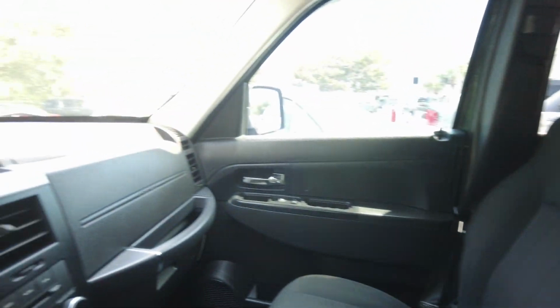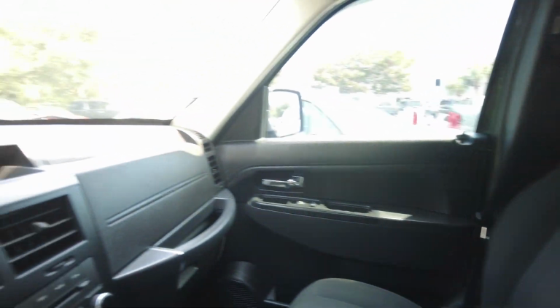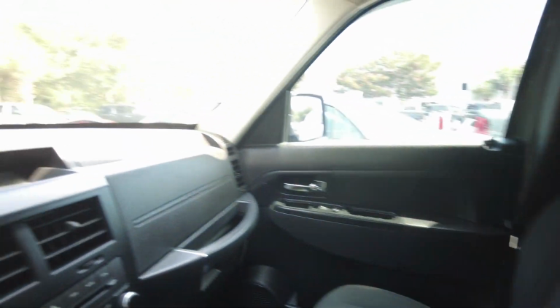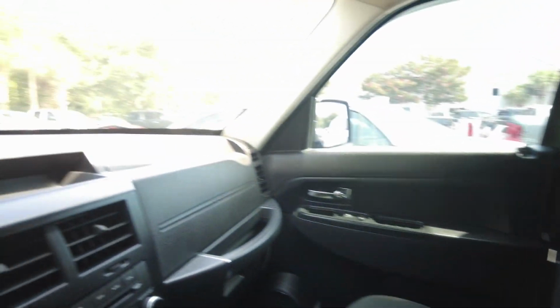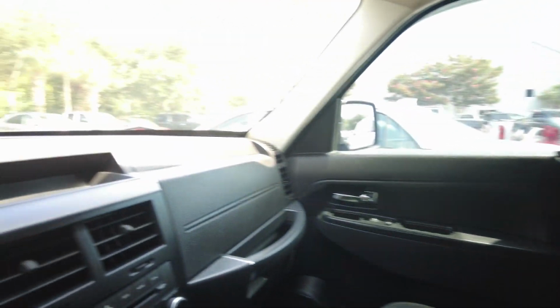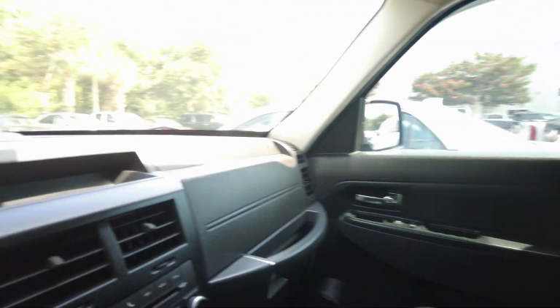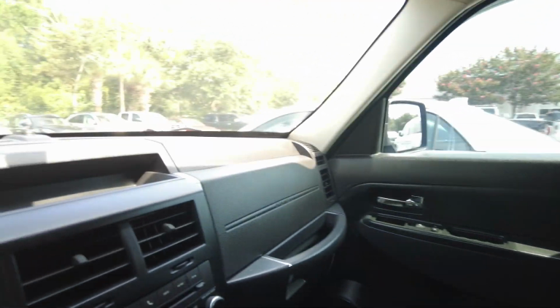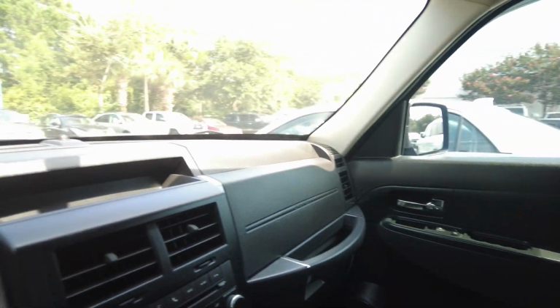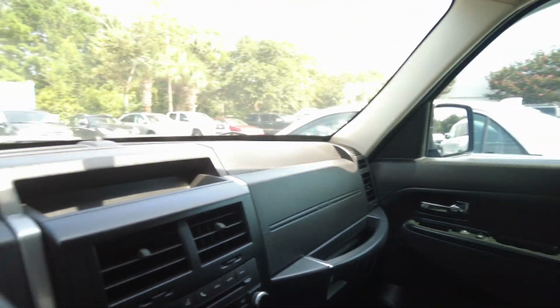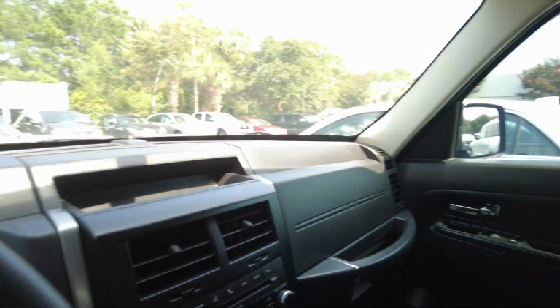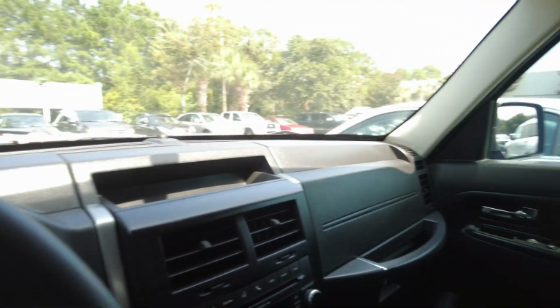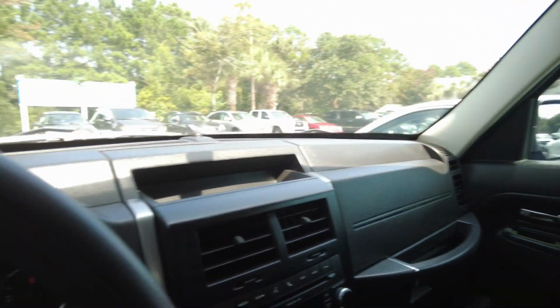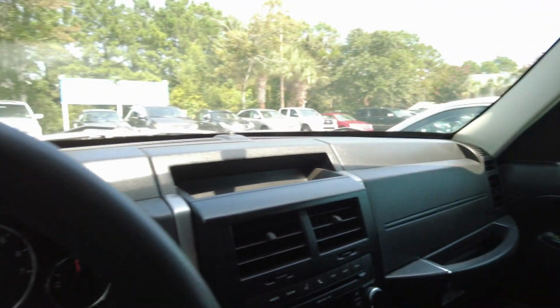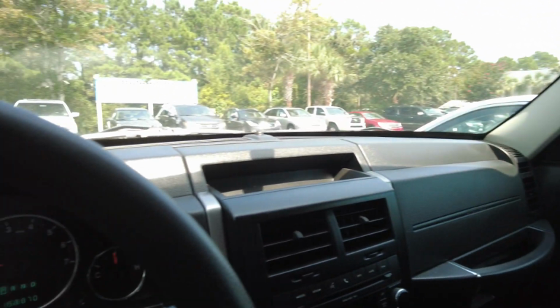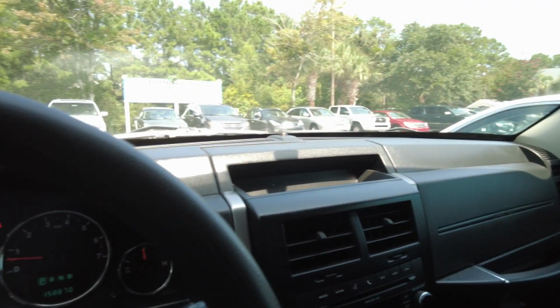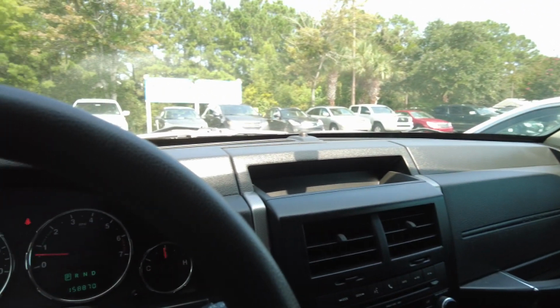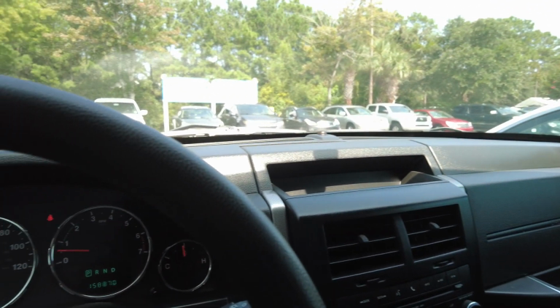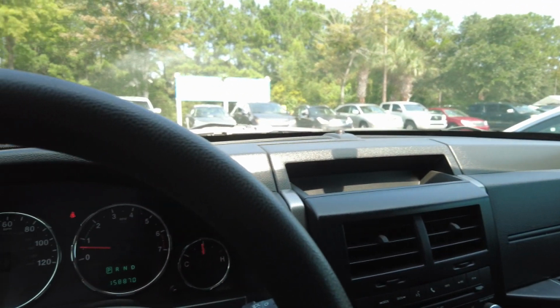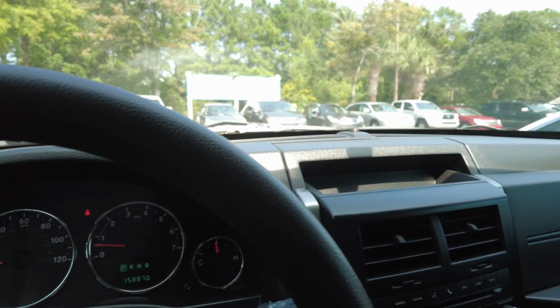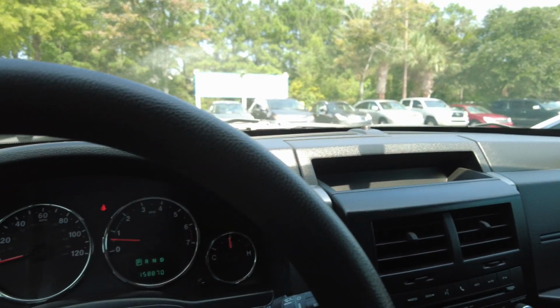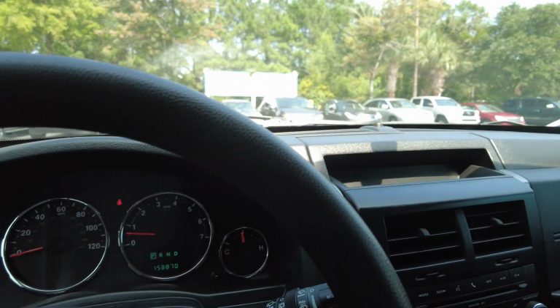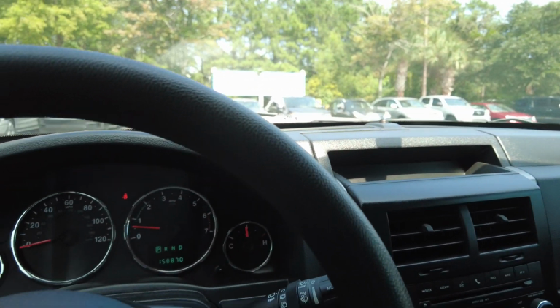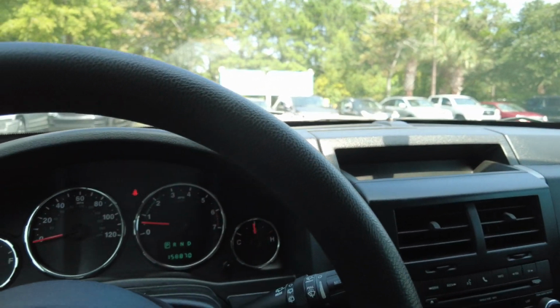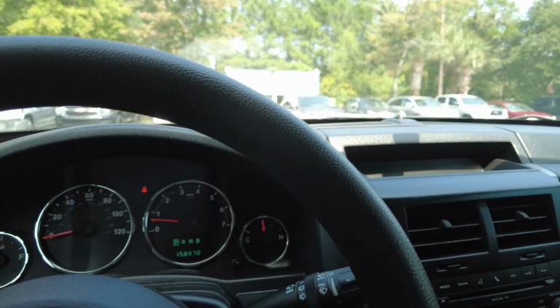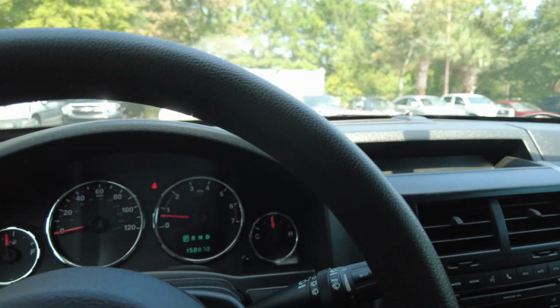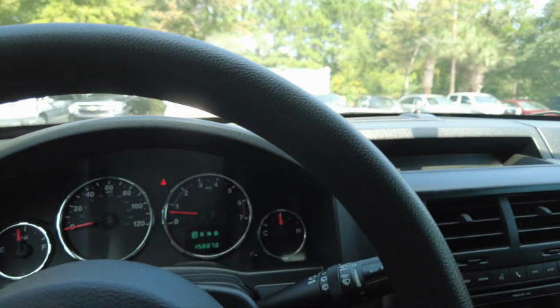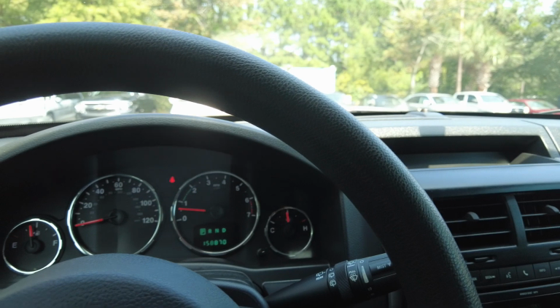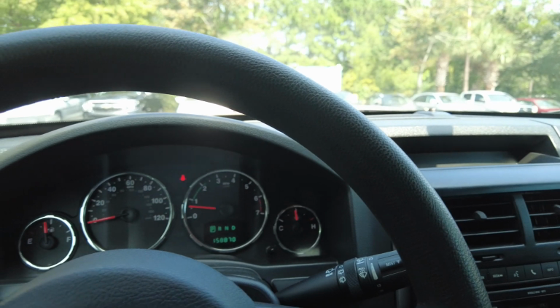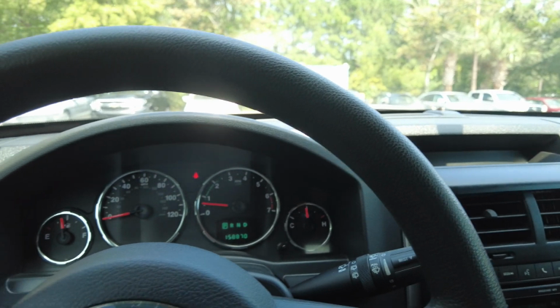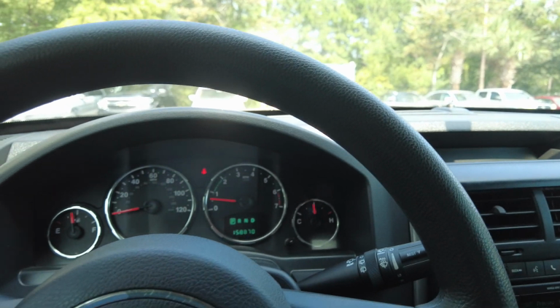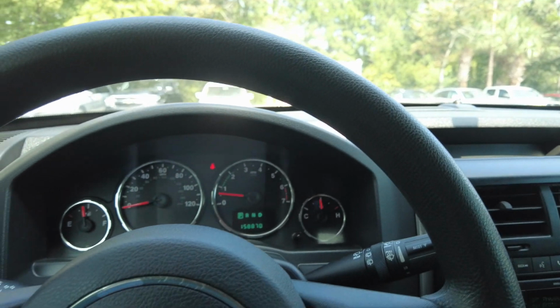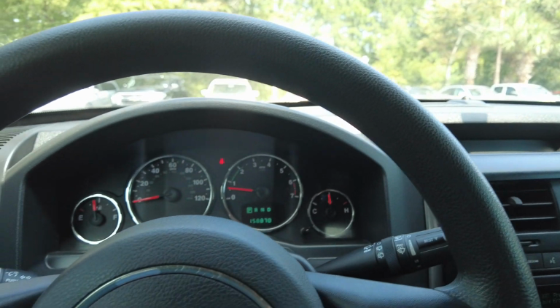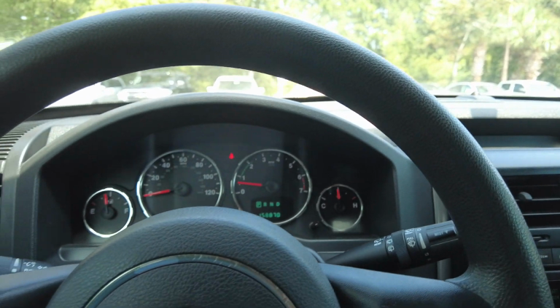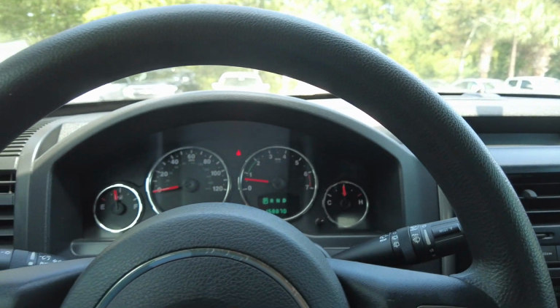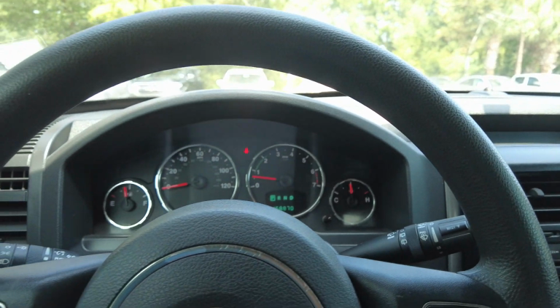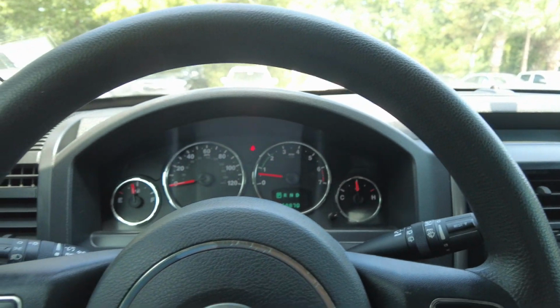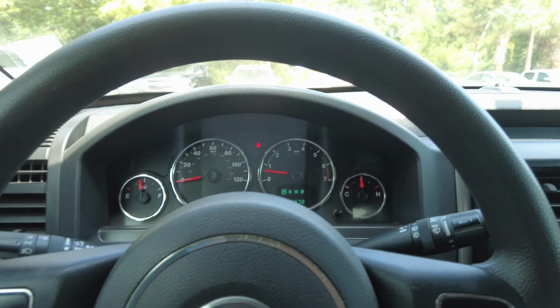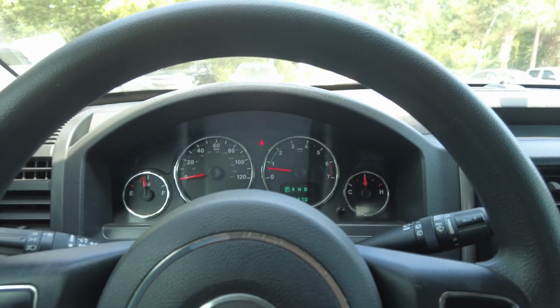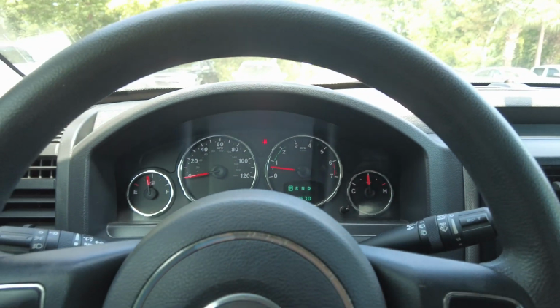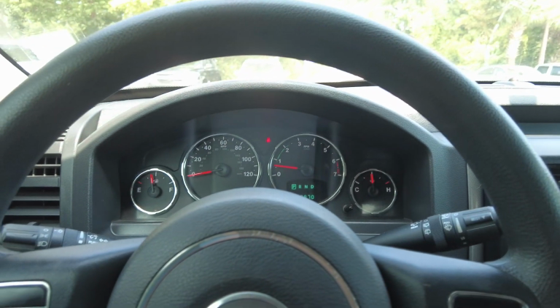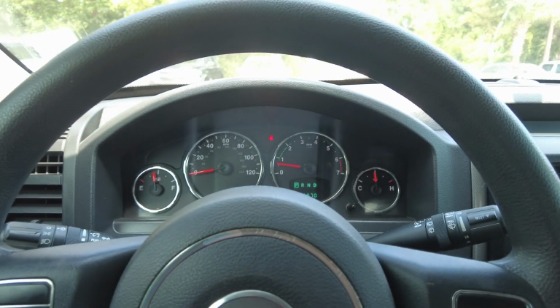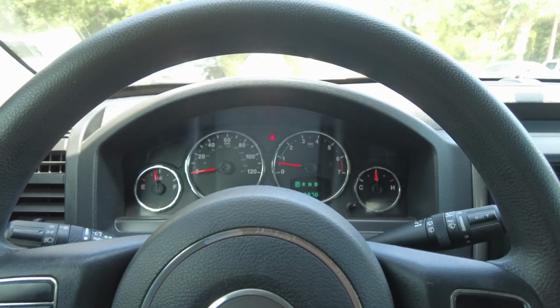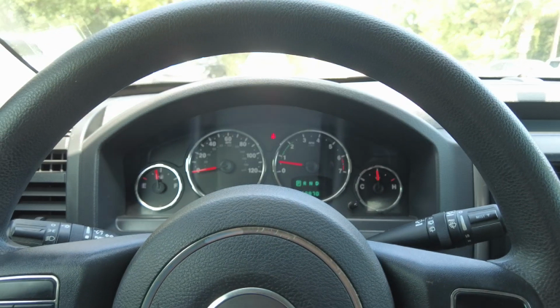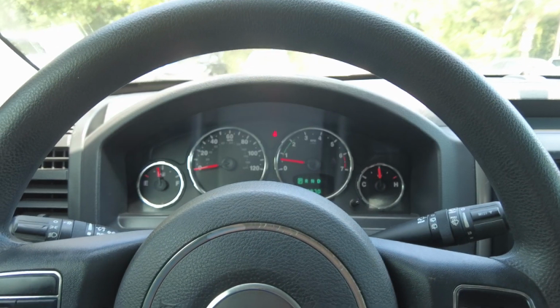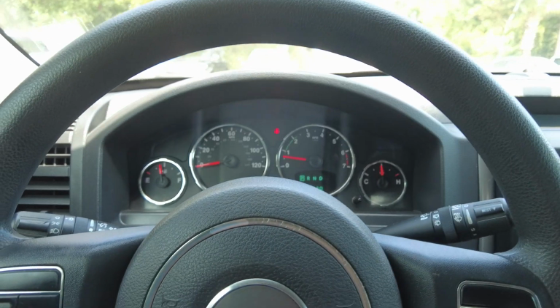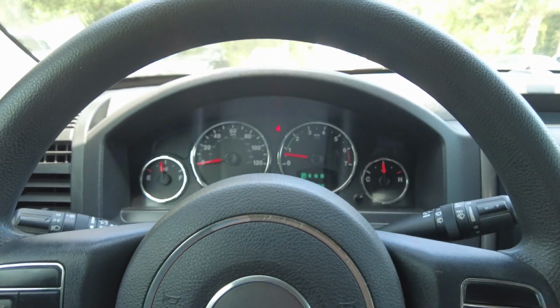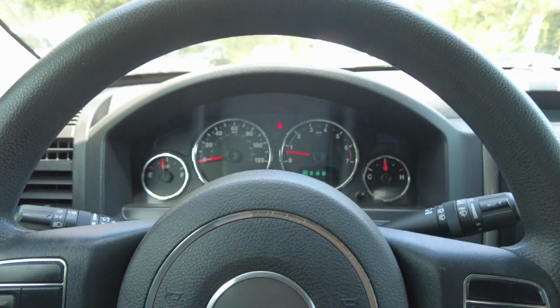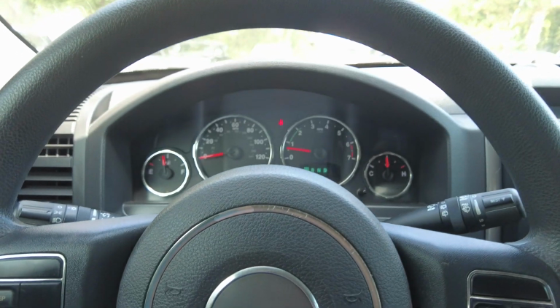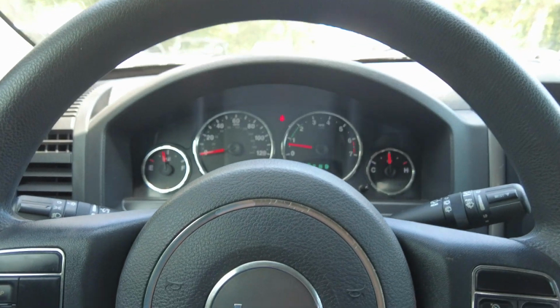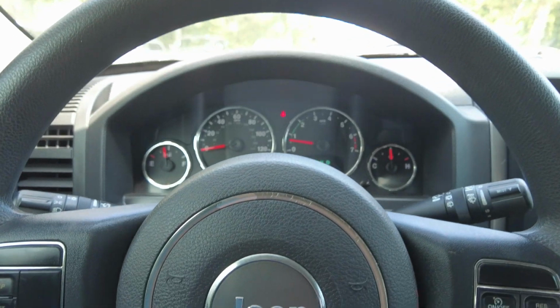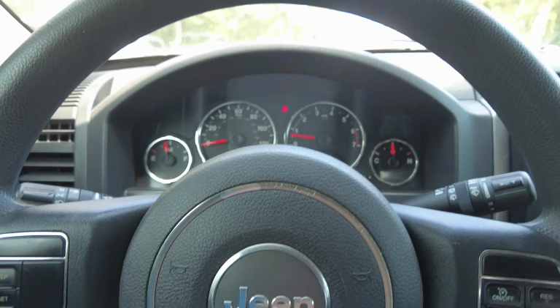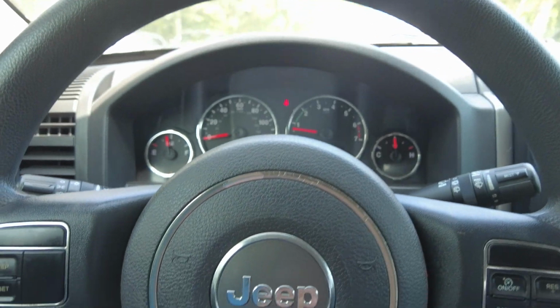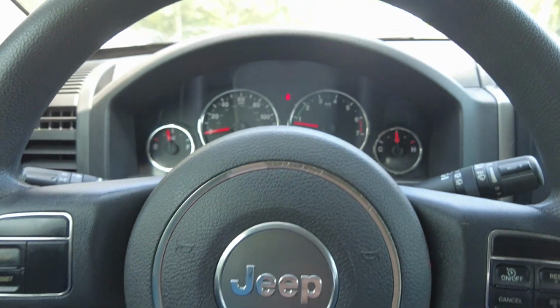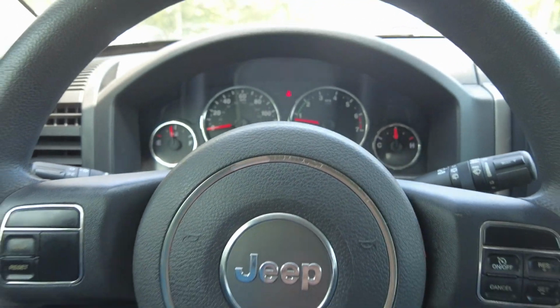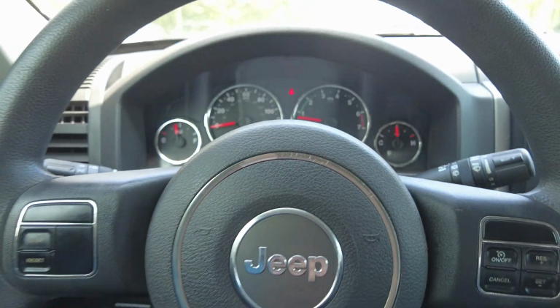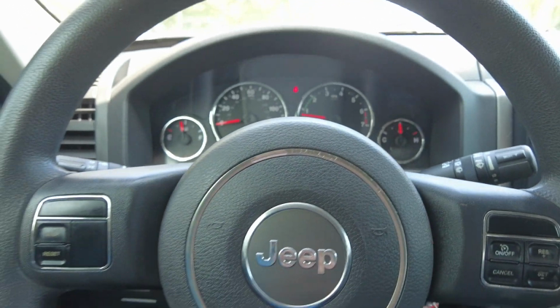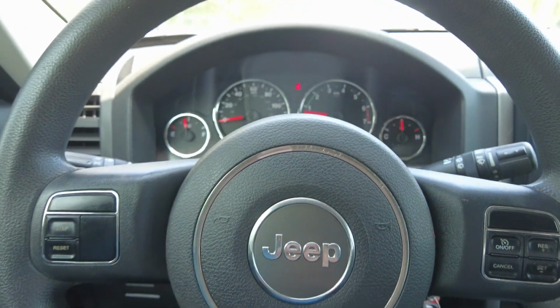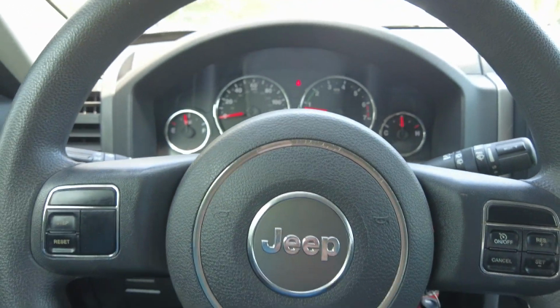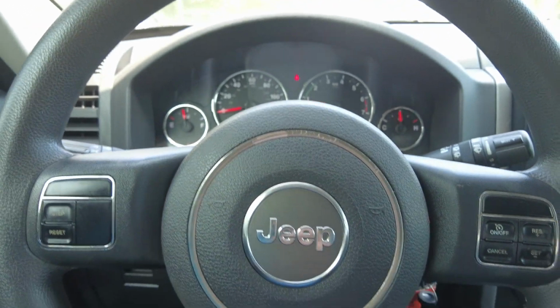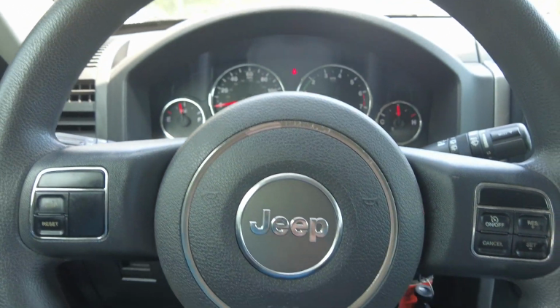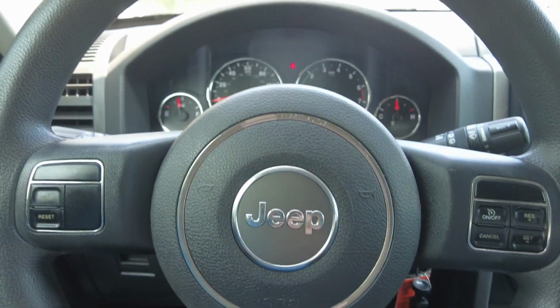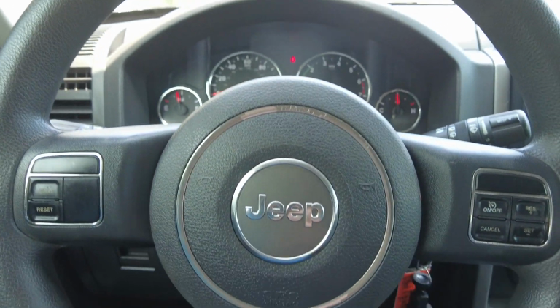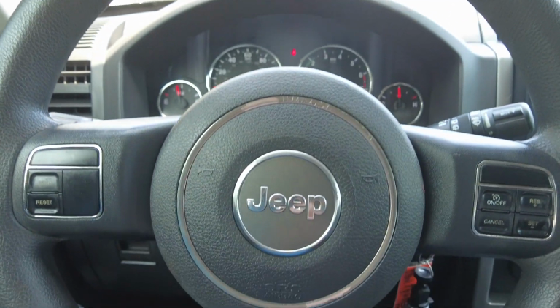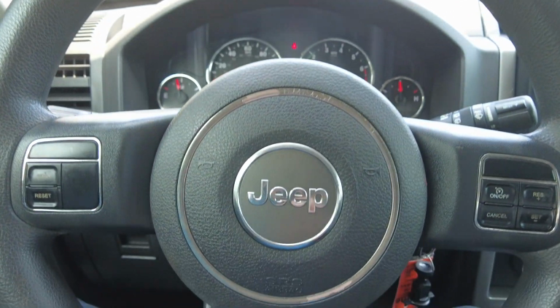Thanks for checking out this 2011 Jeep Liberty Sport.